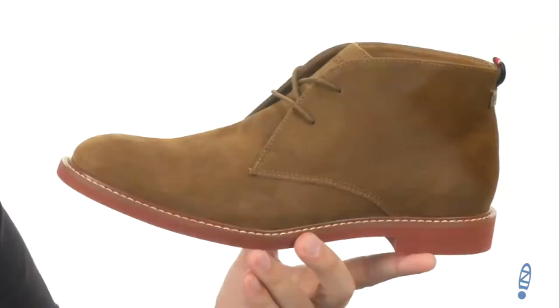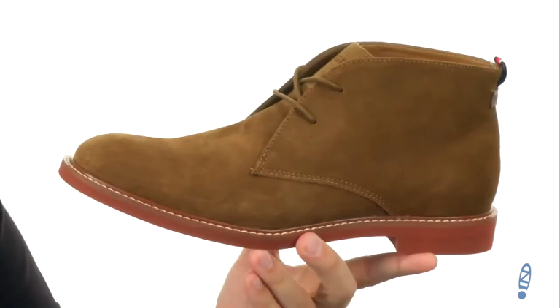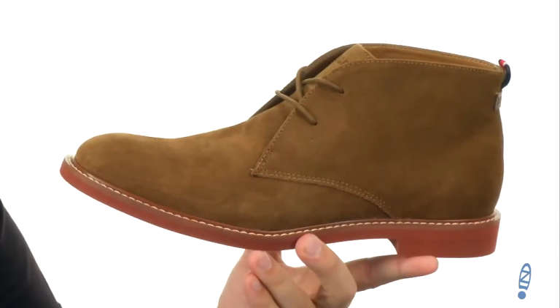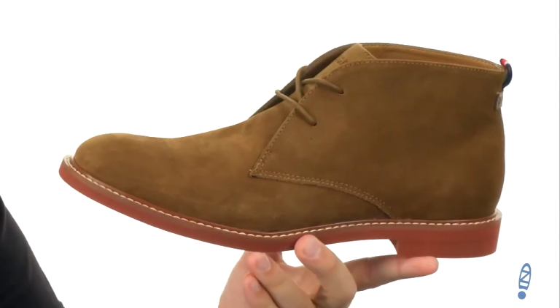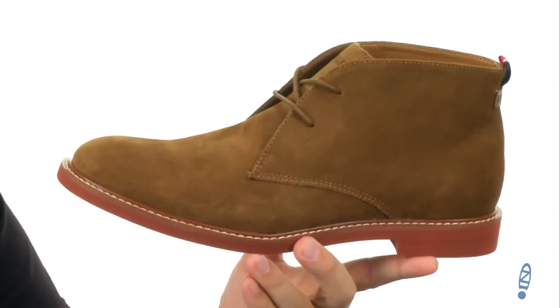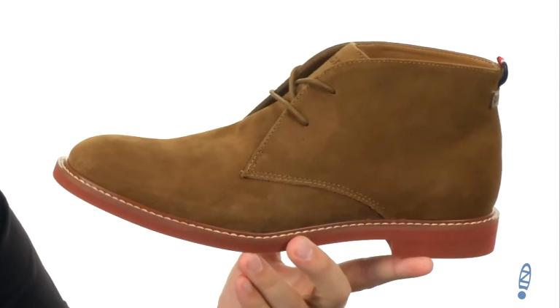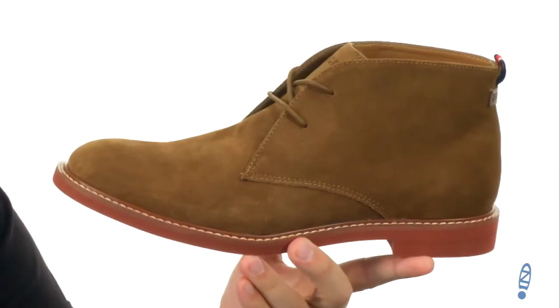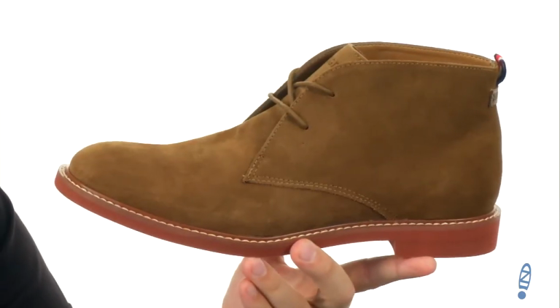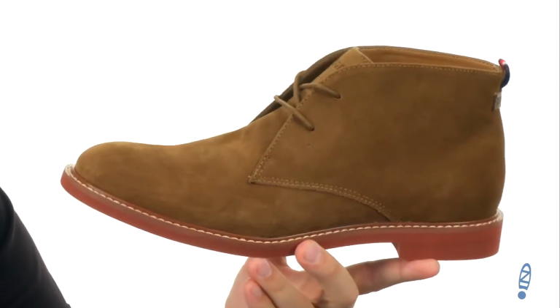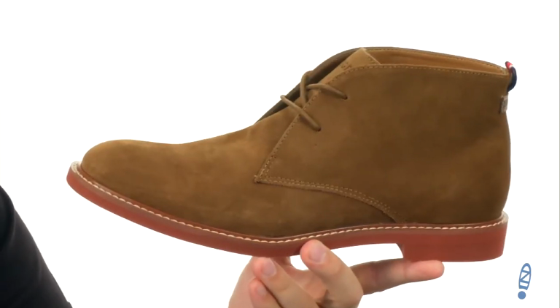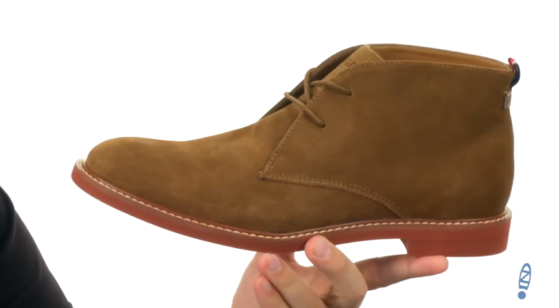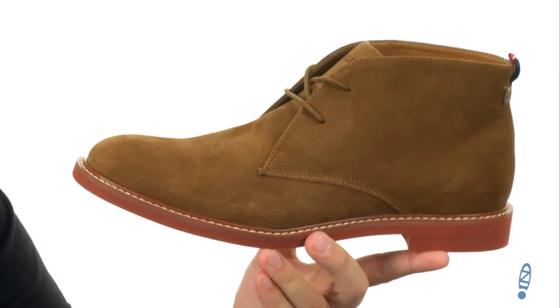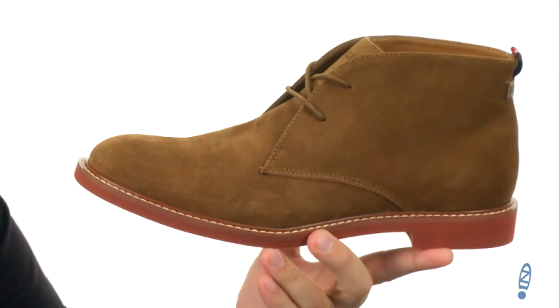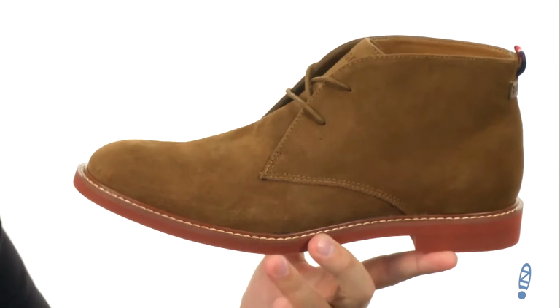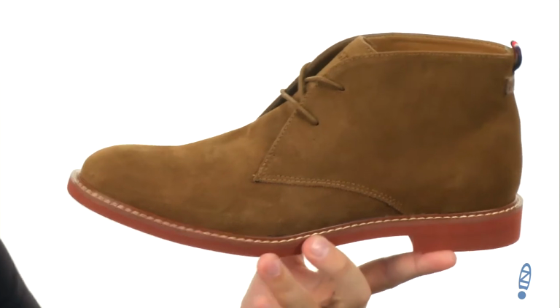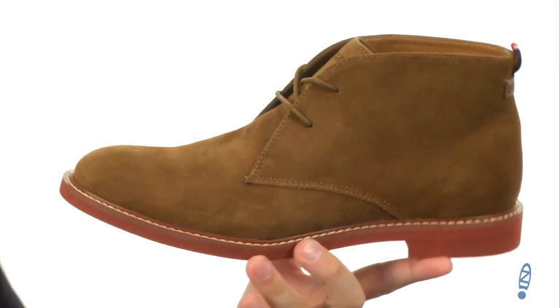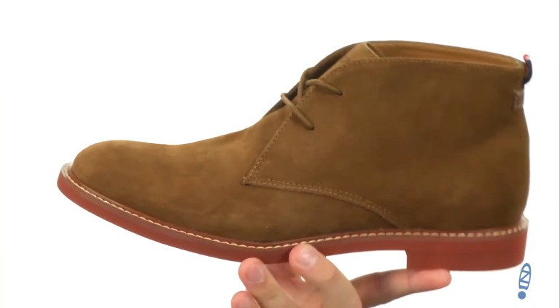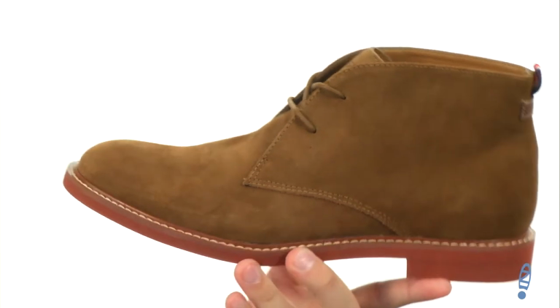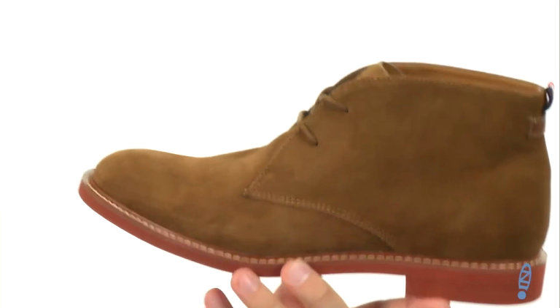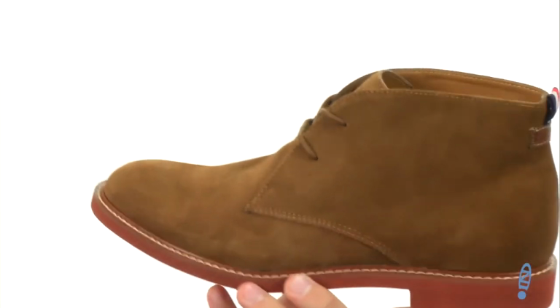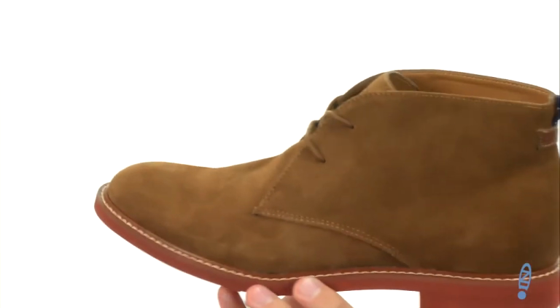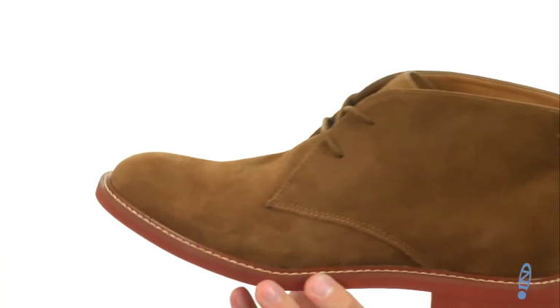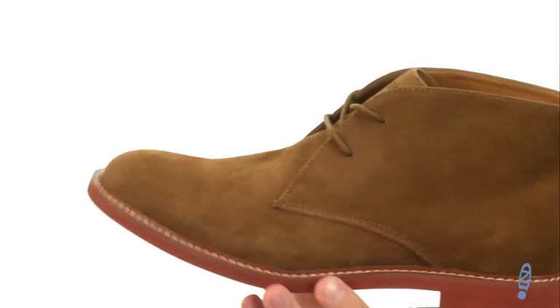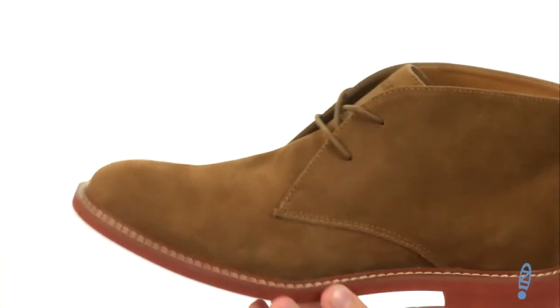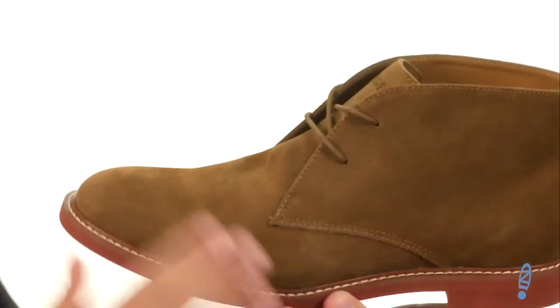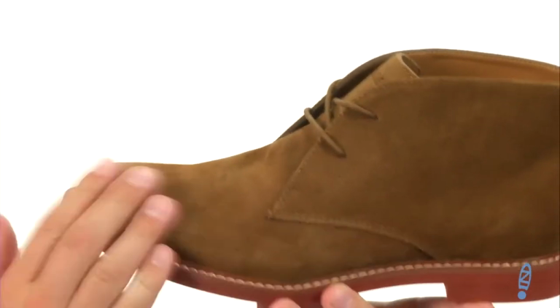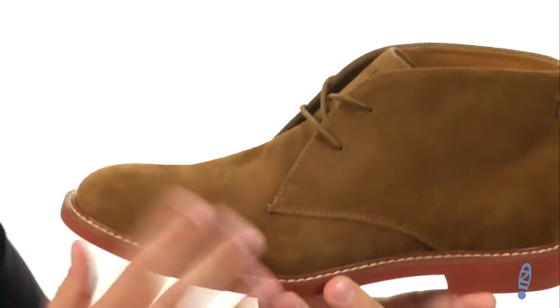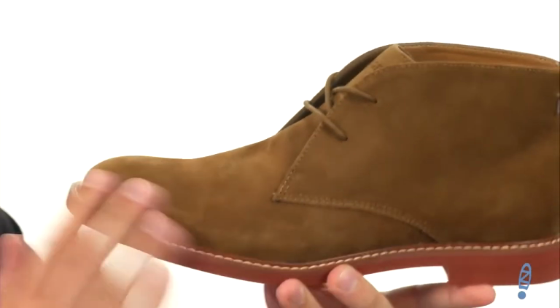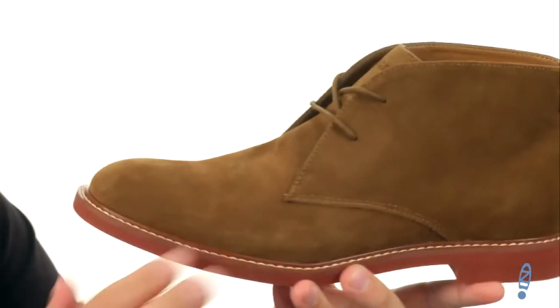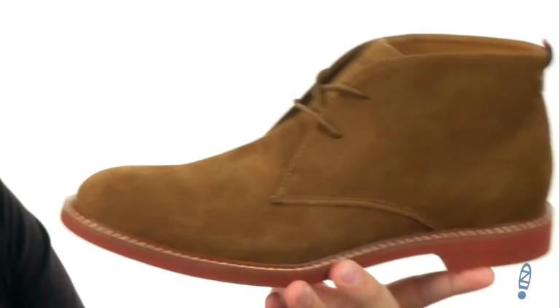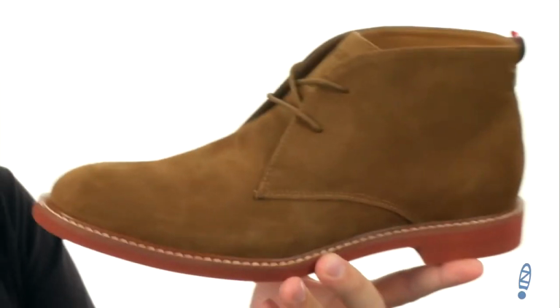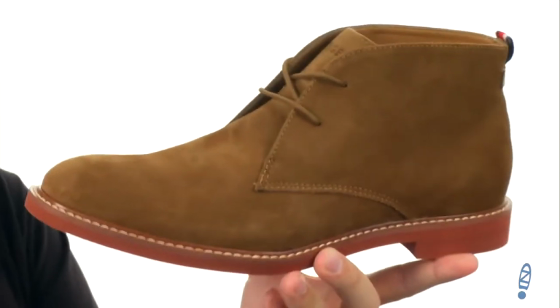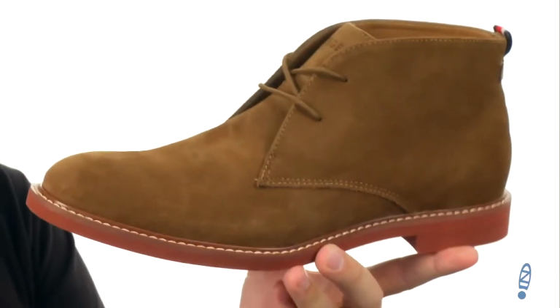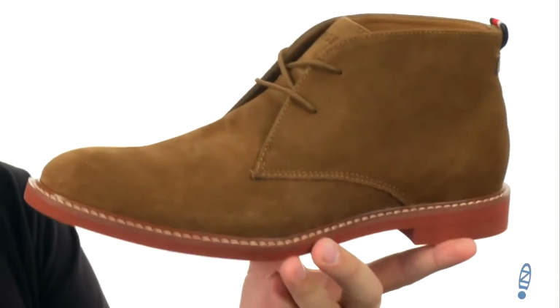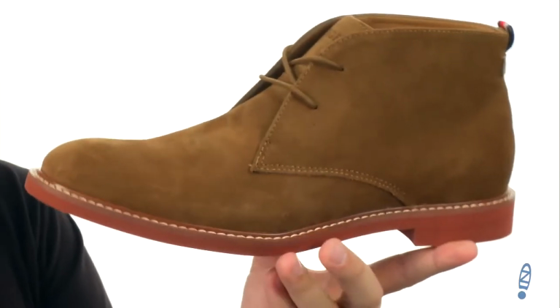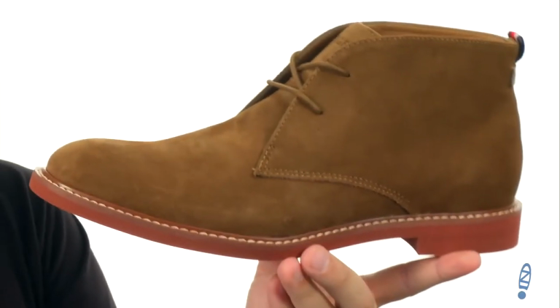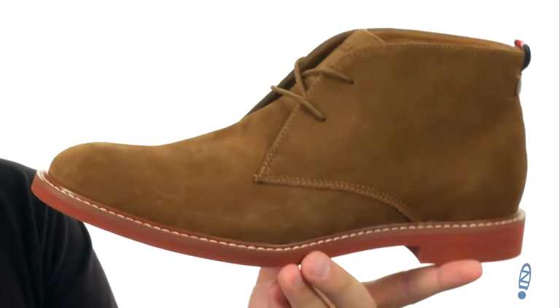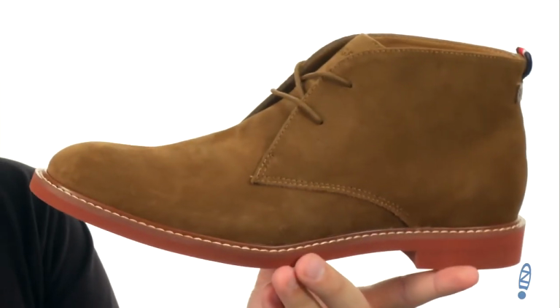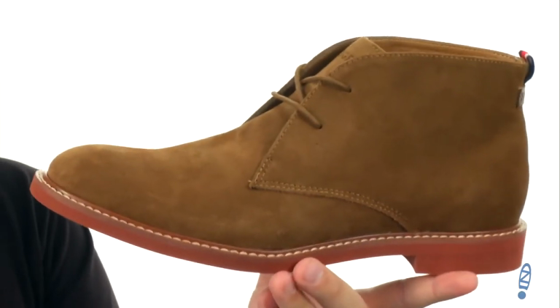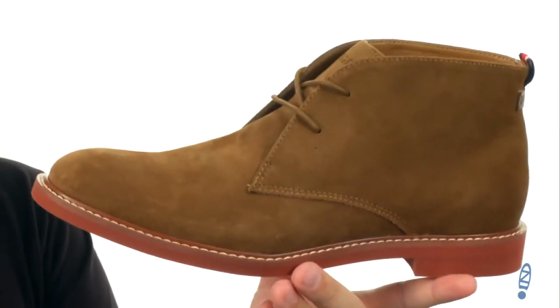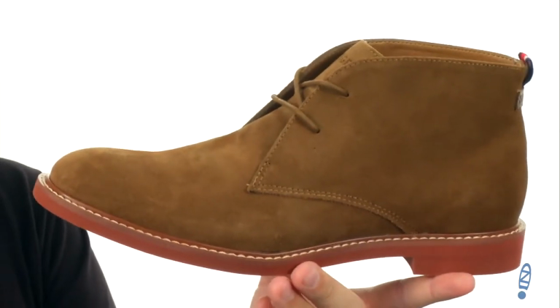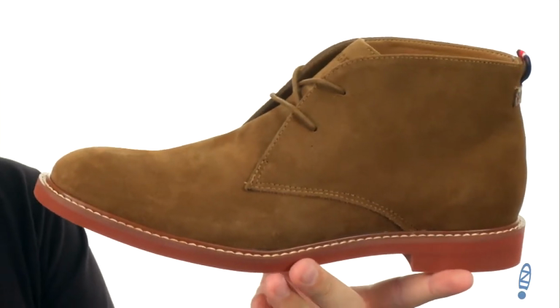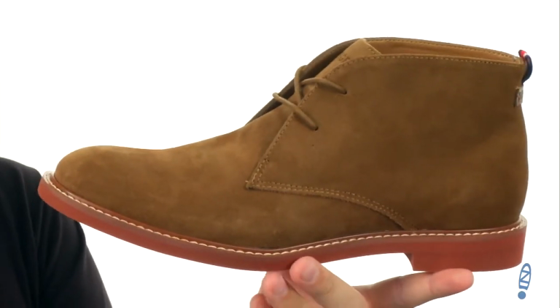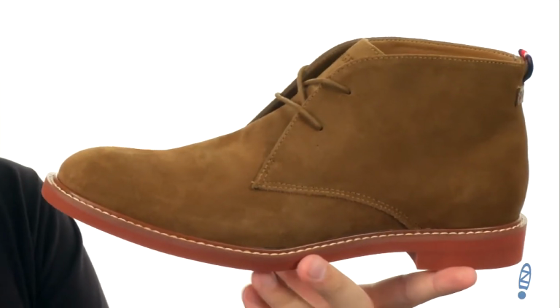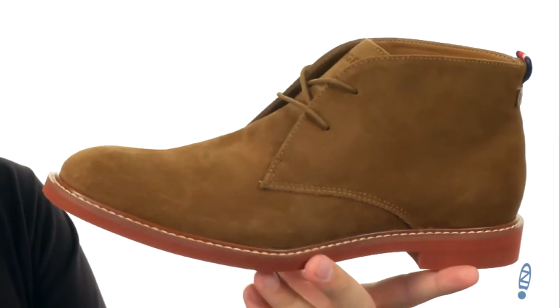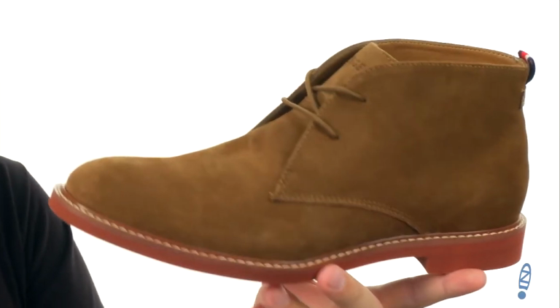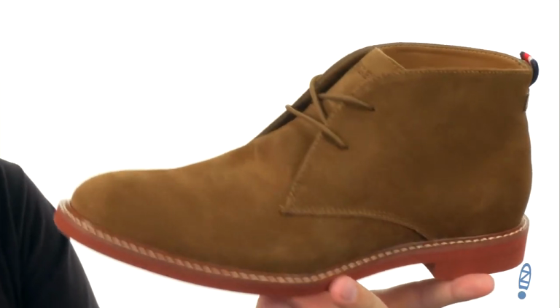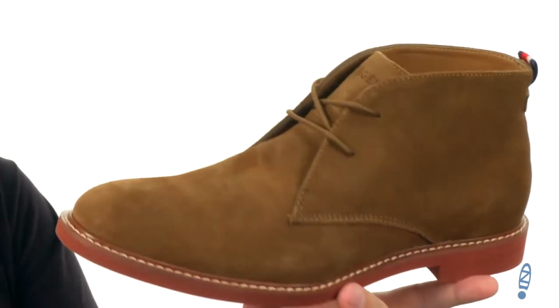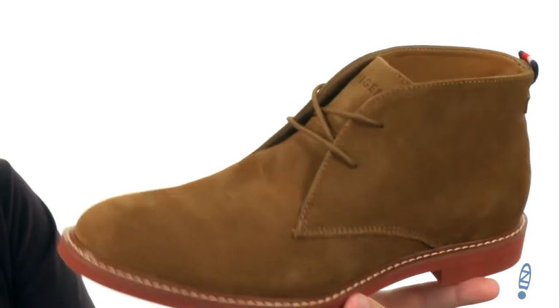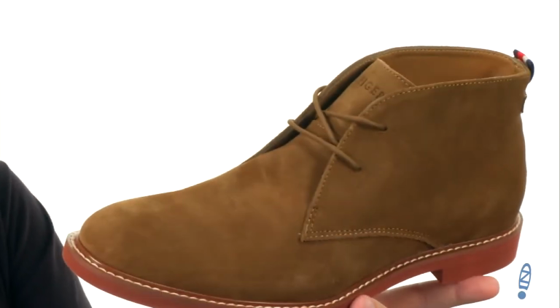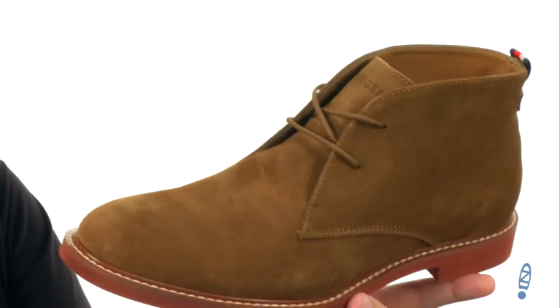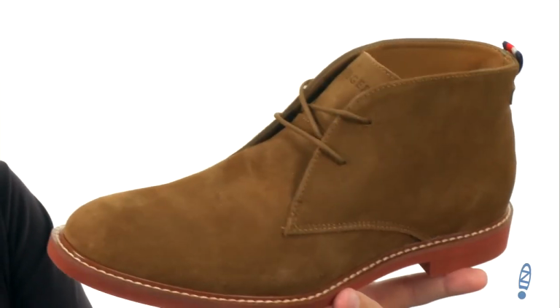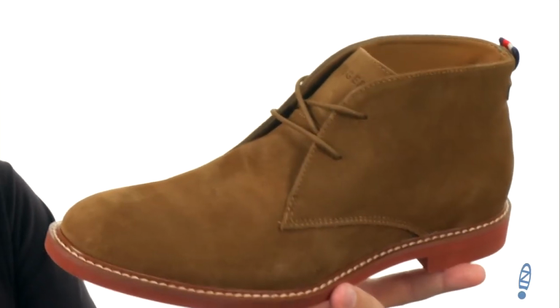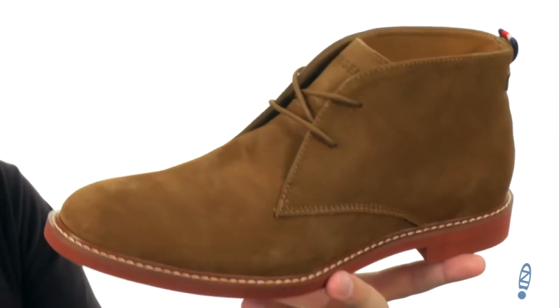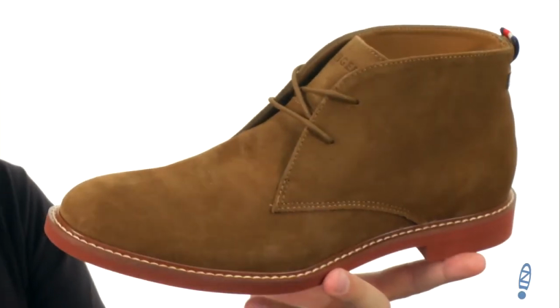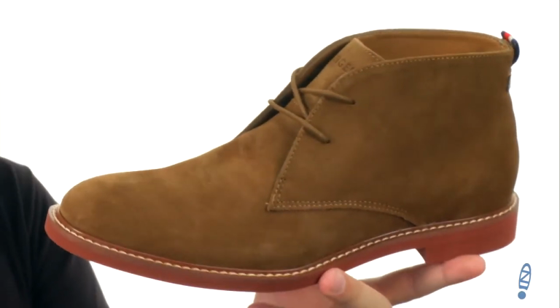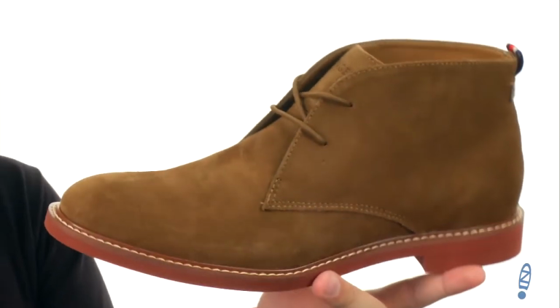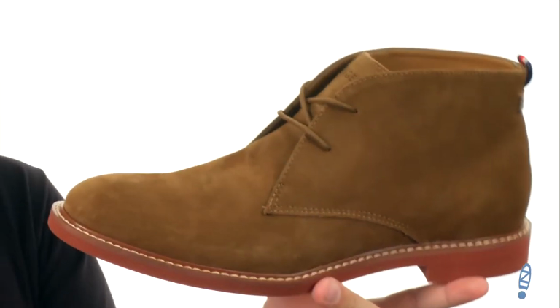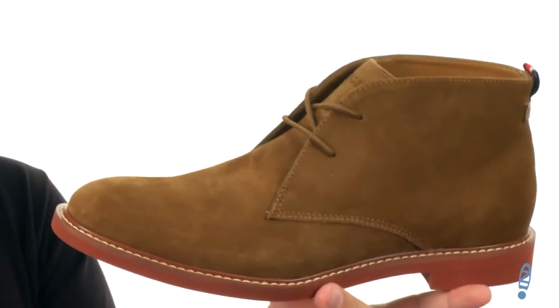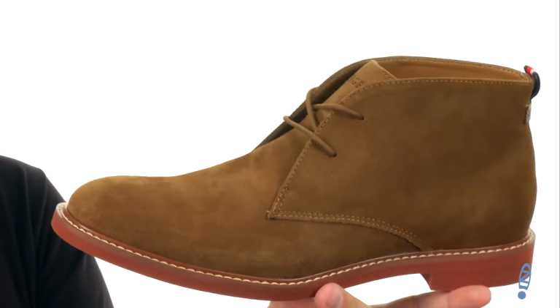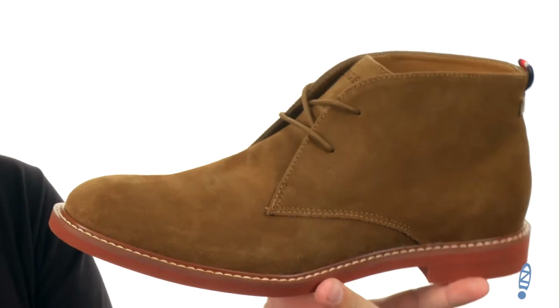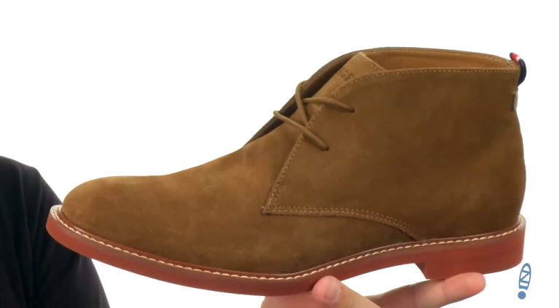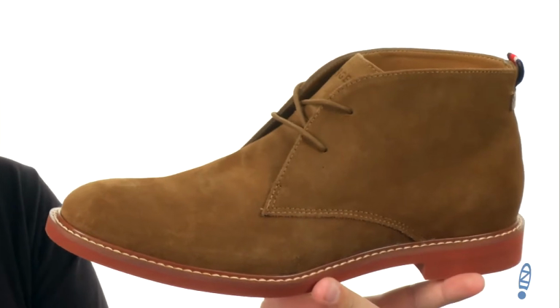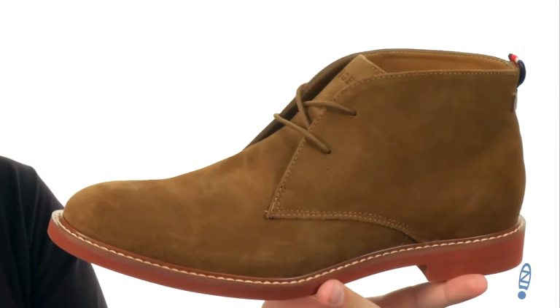These are a nubuck leather upper, looks really nice, and can give you long-lasting use and plenty of durability for your feet.